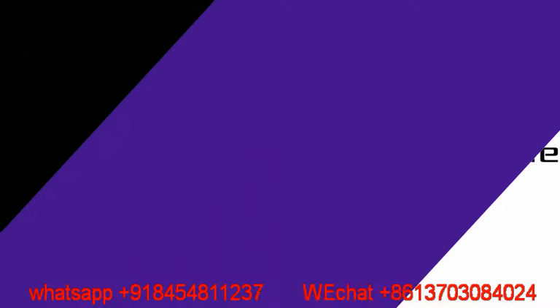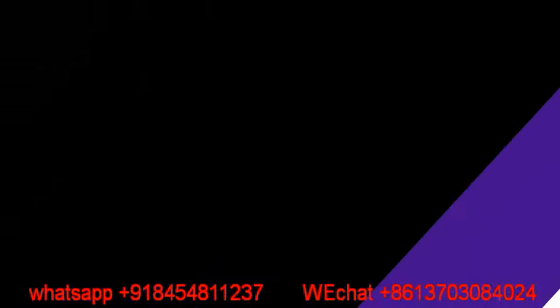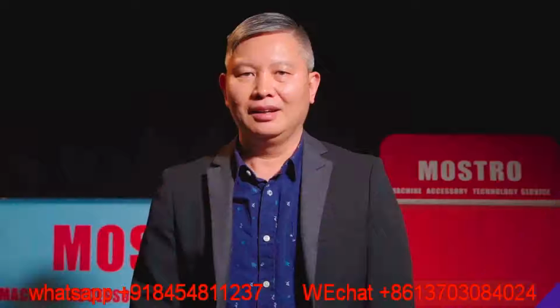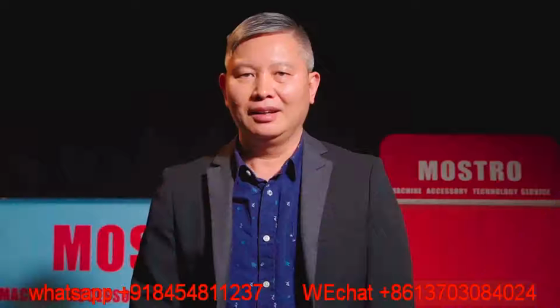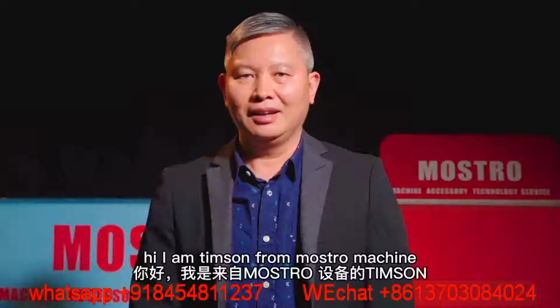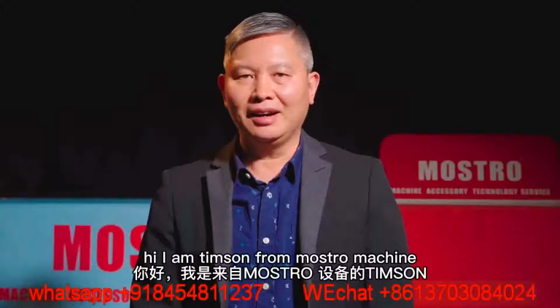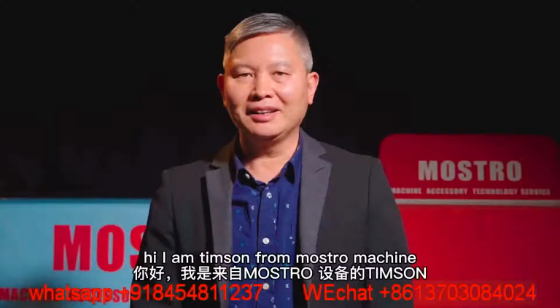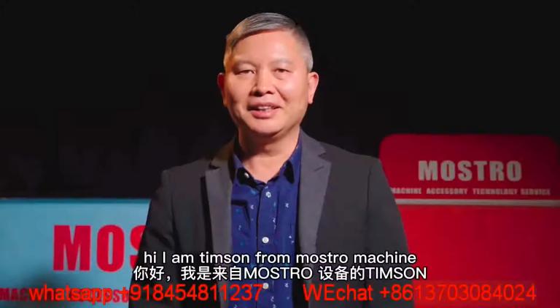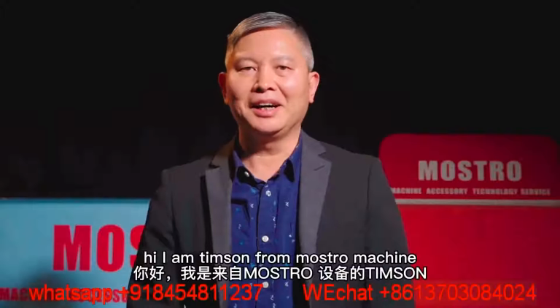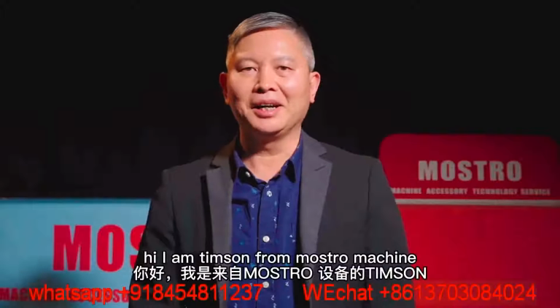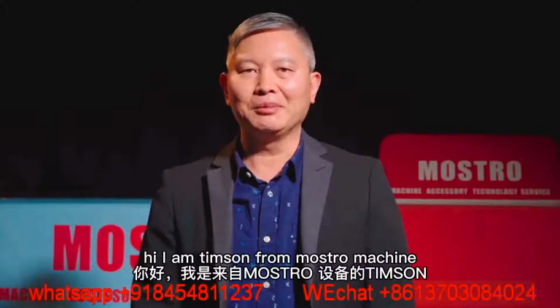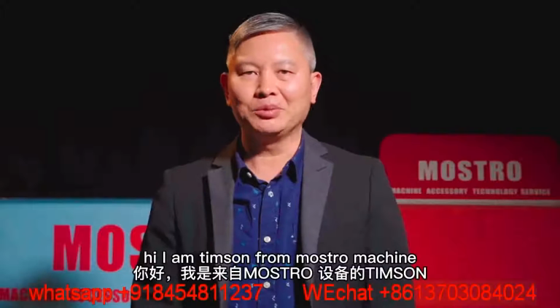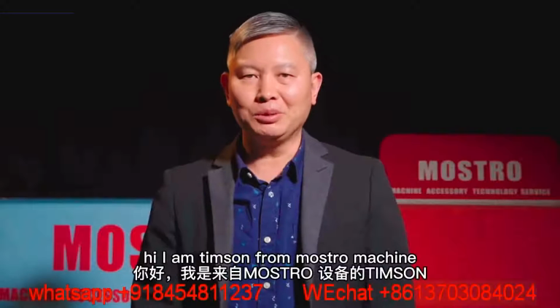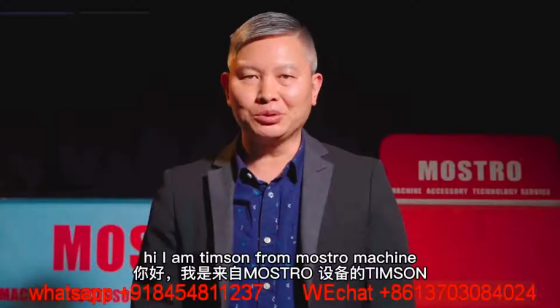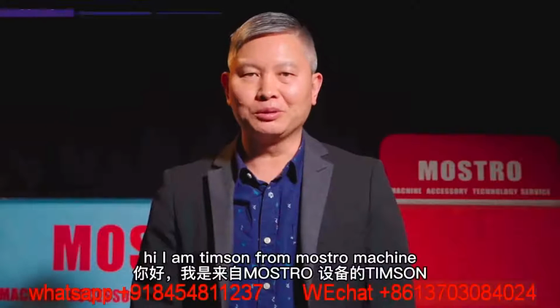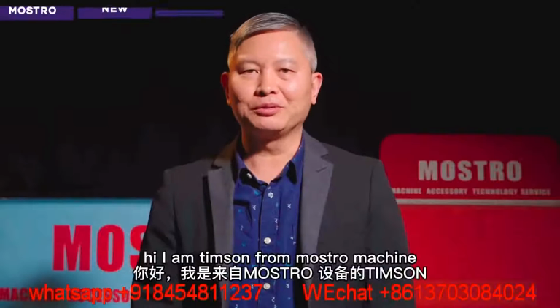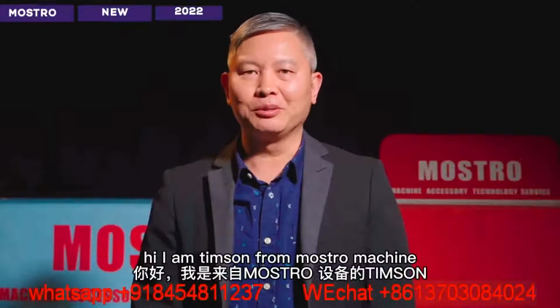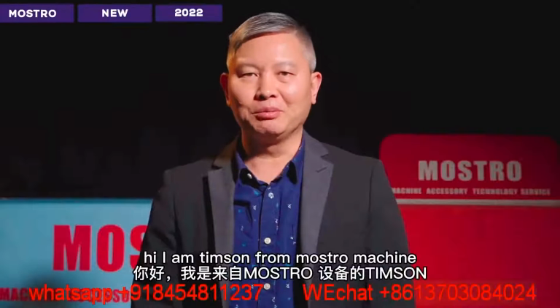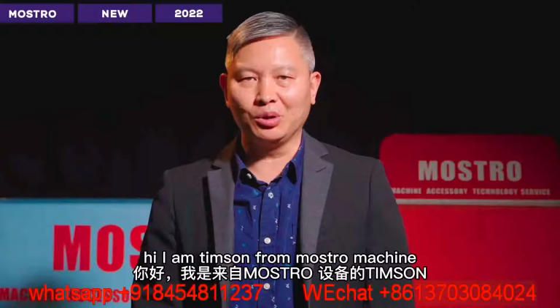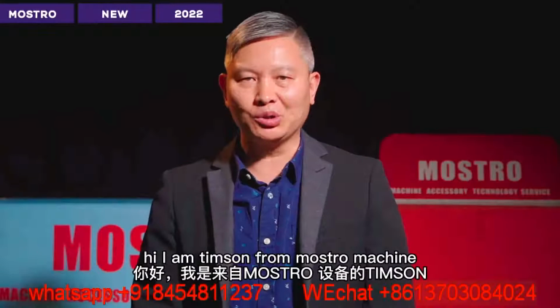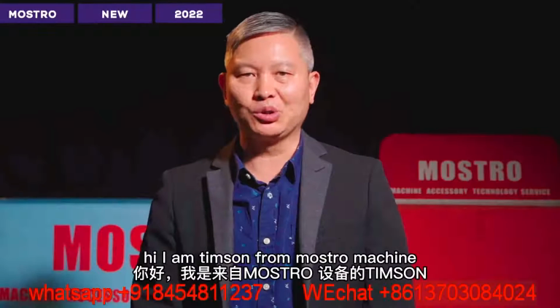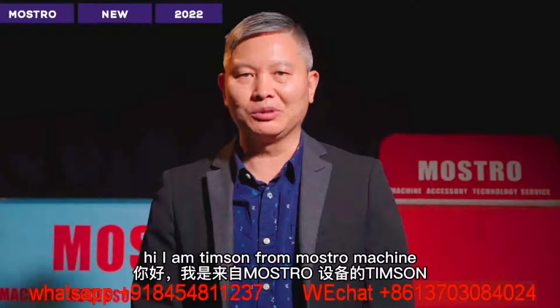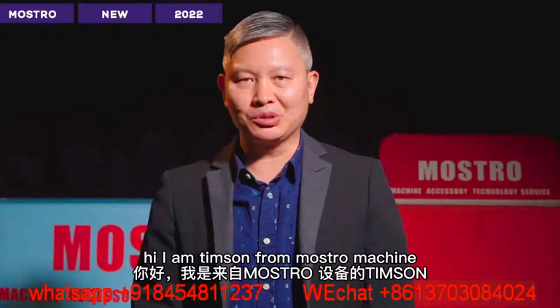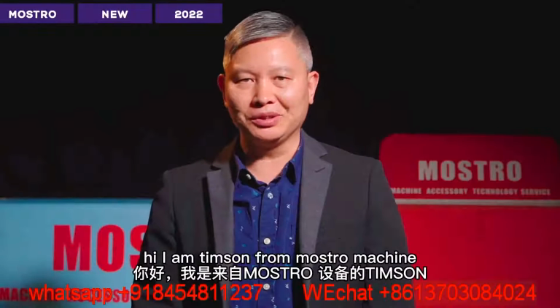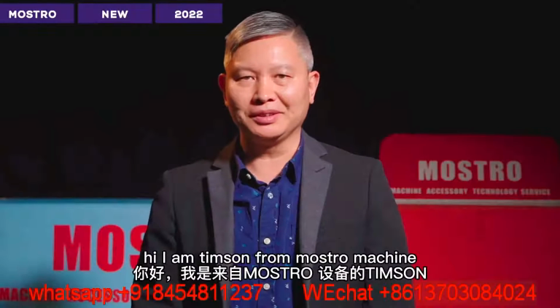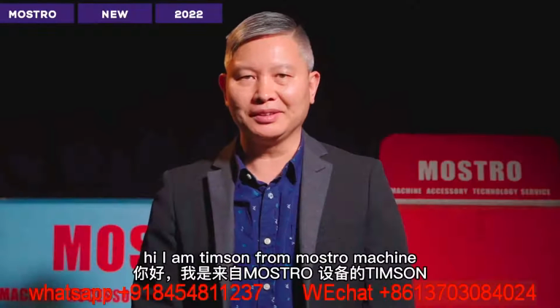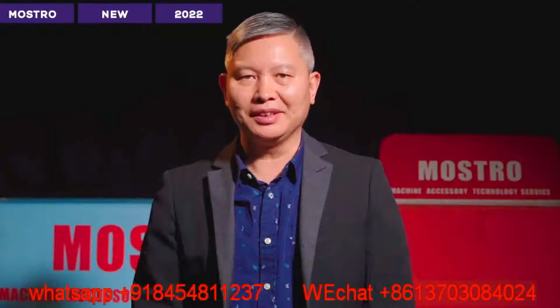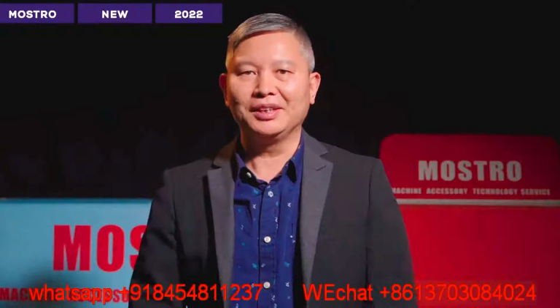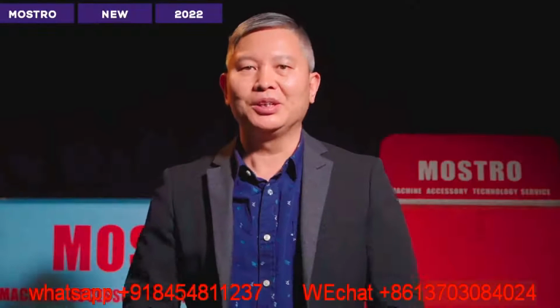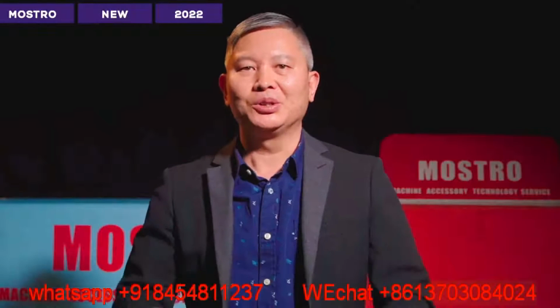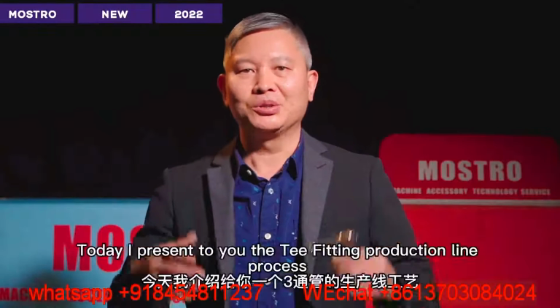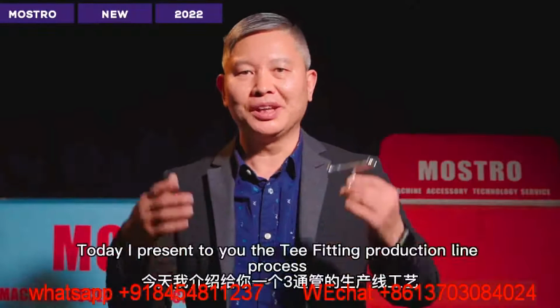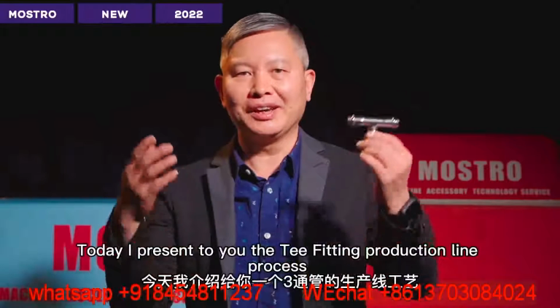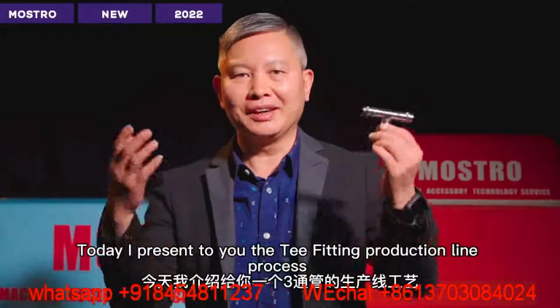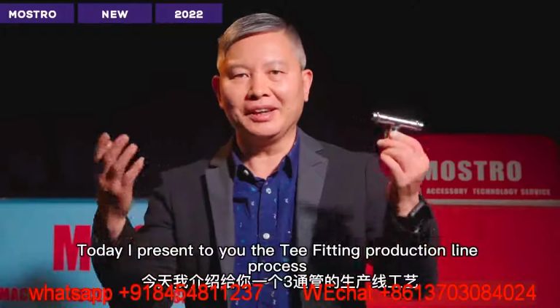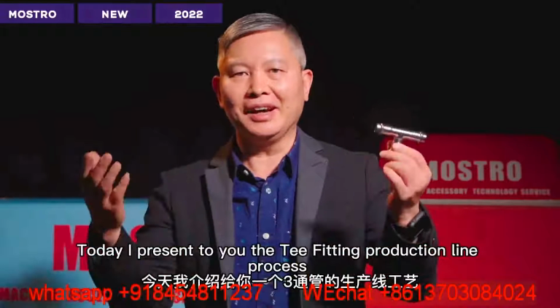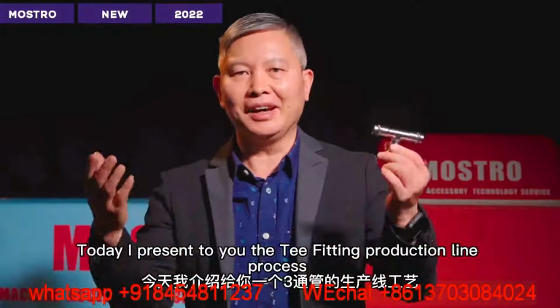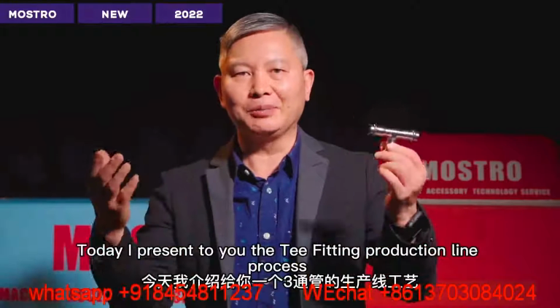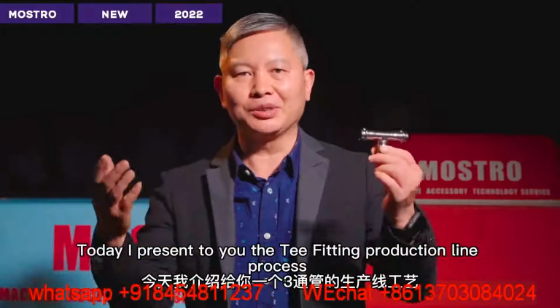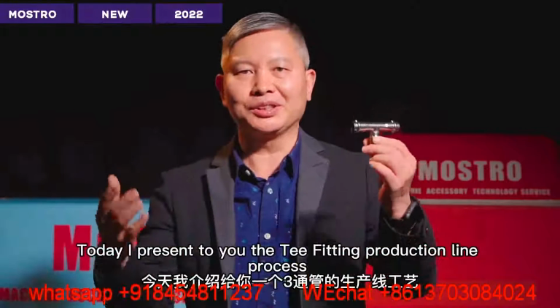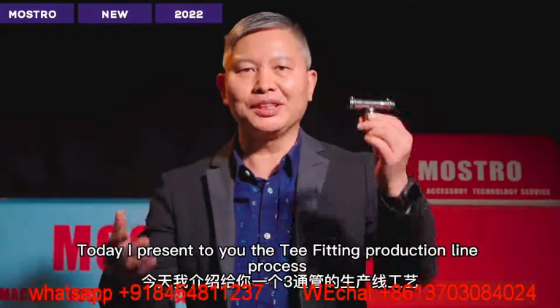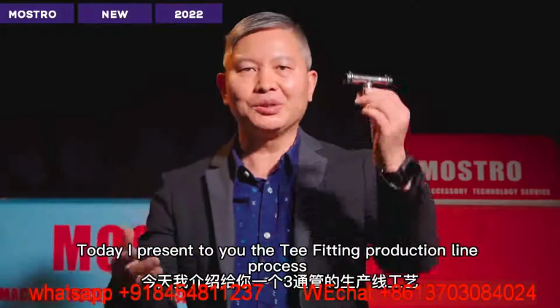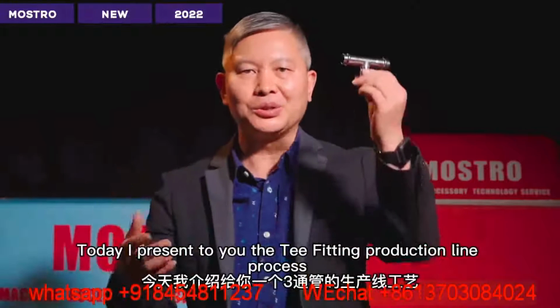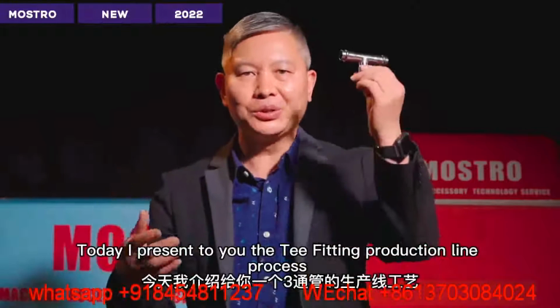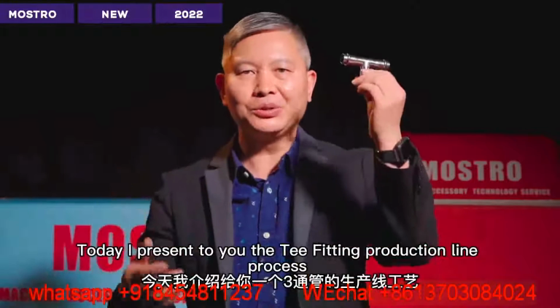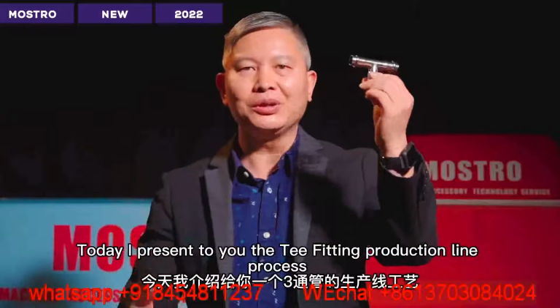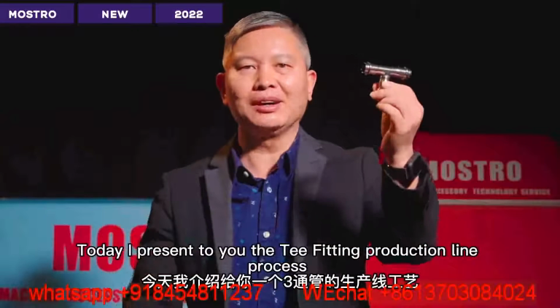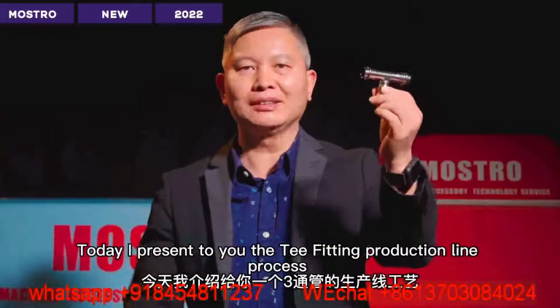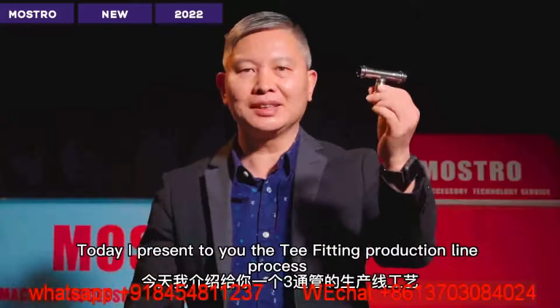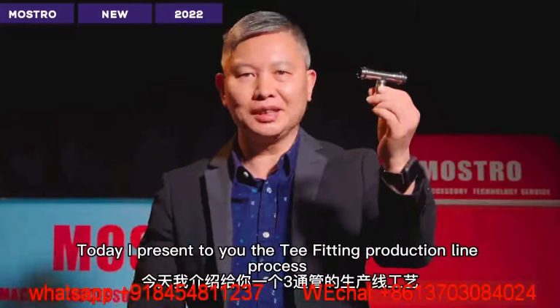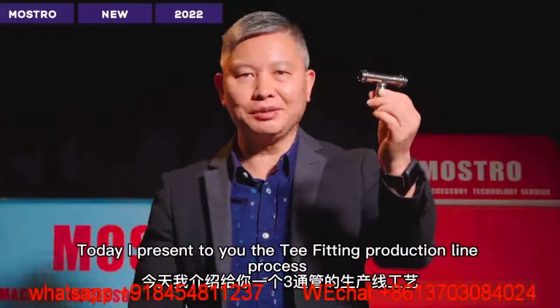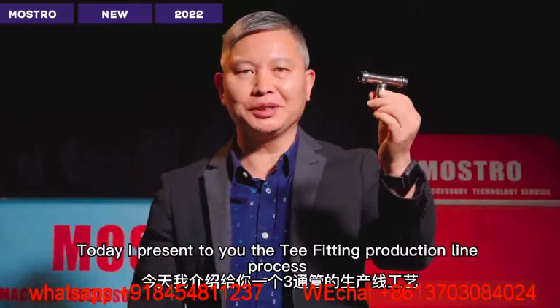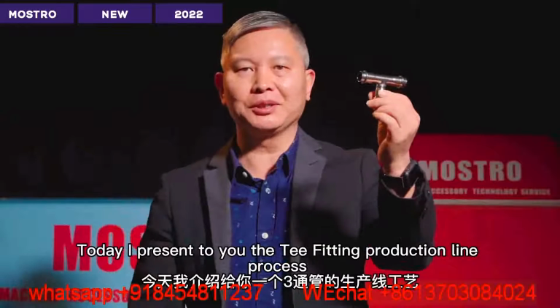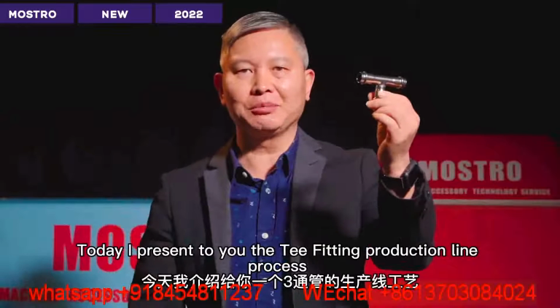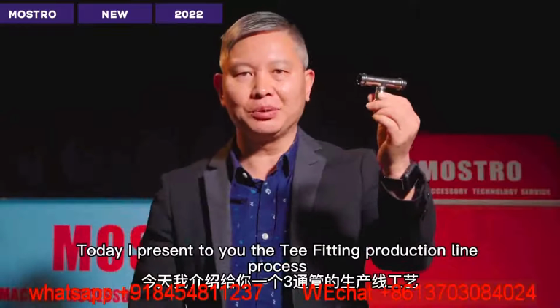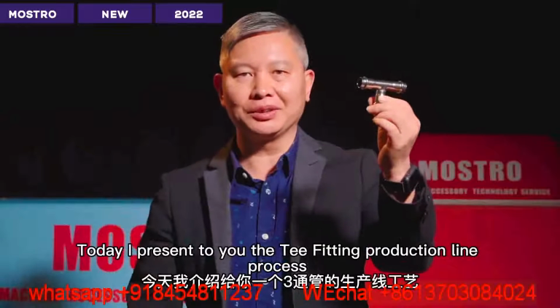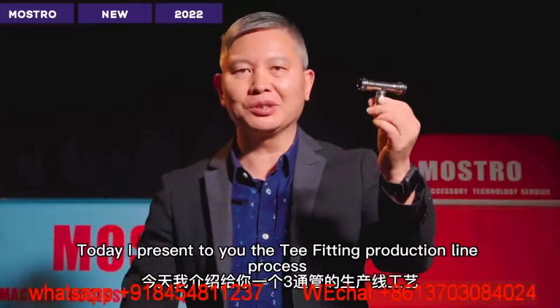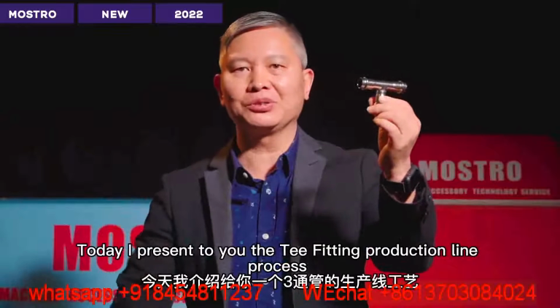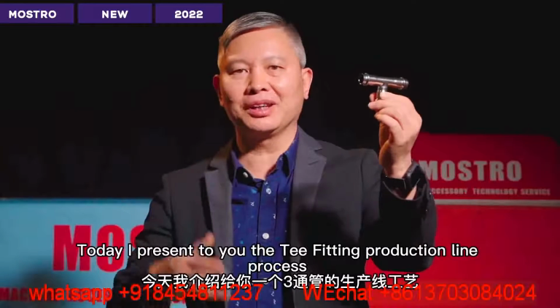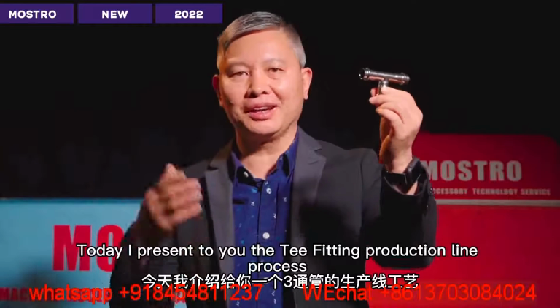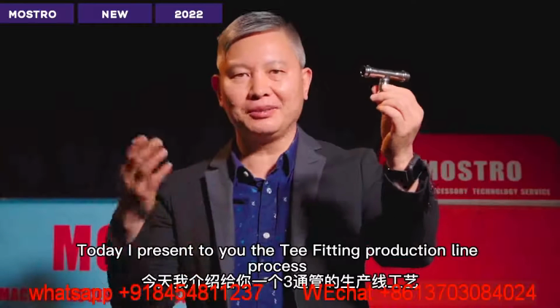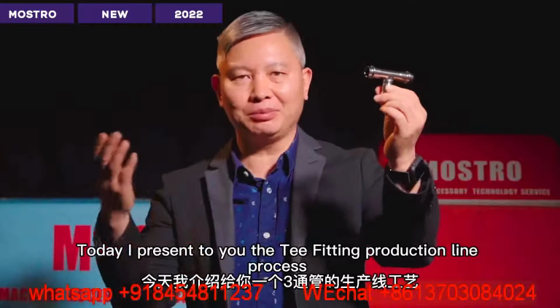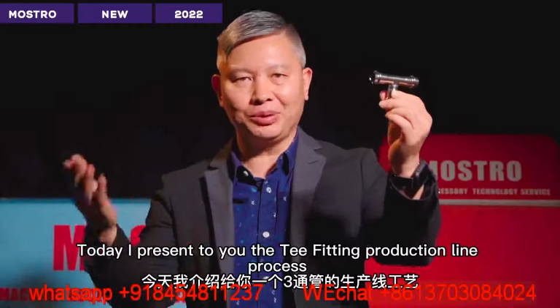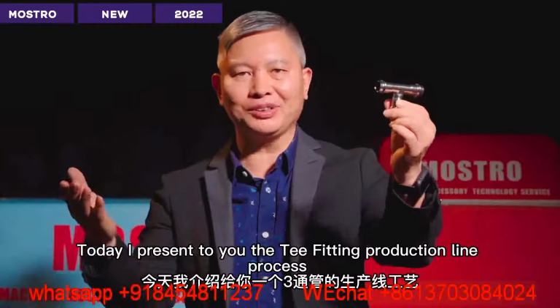Hi, I am Tim Sun from Moisture Machine. Today I present to you a T-fitting production line process.